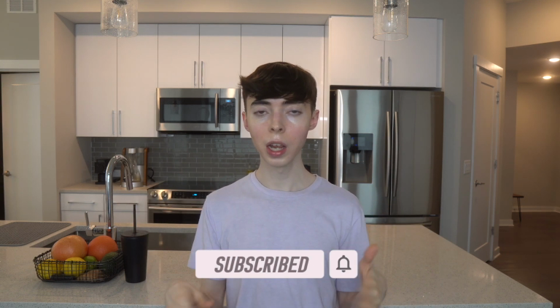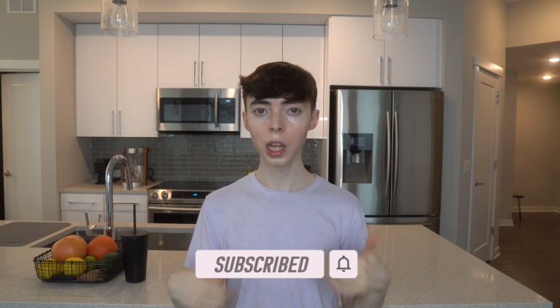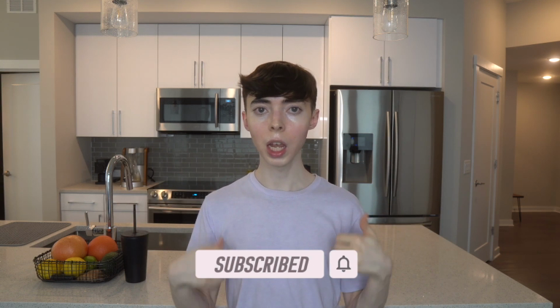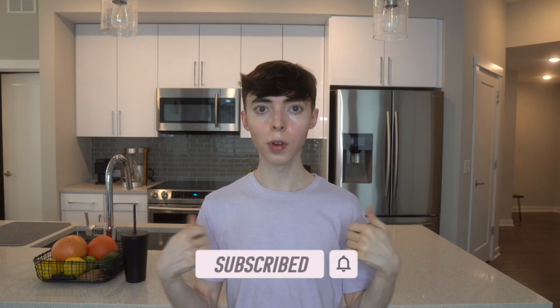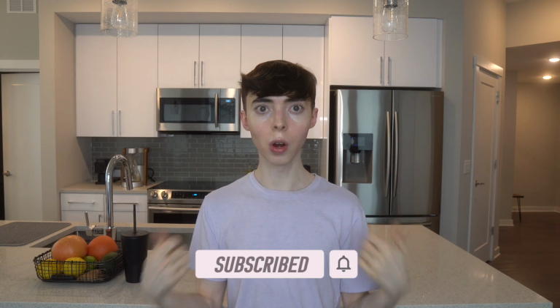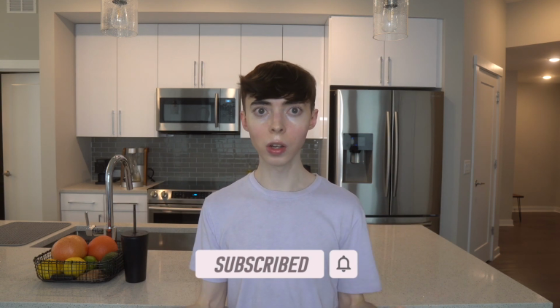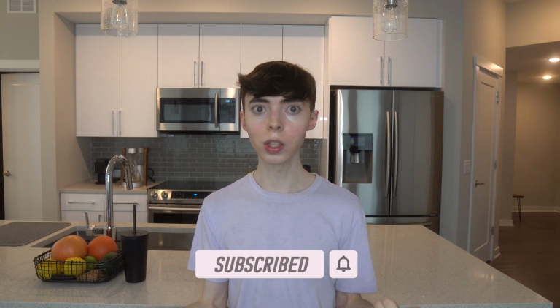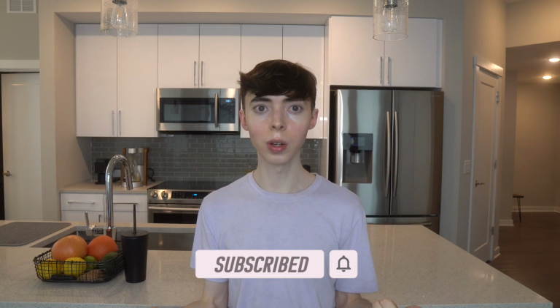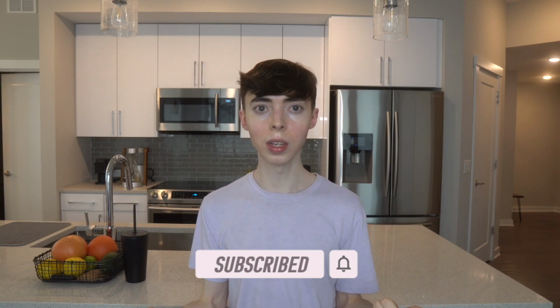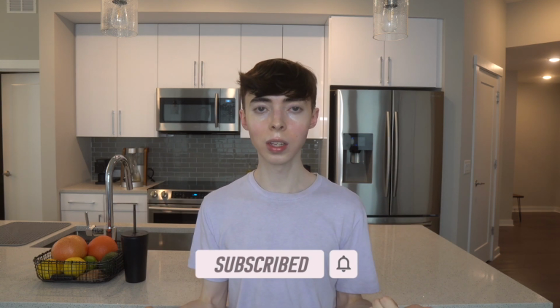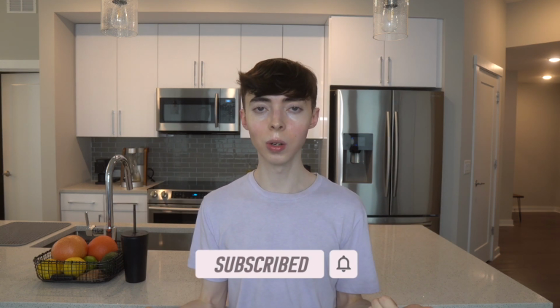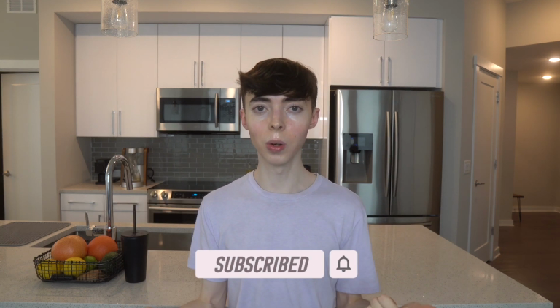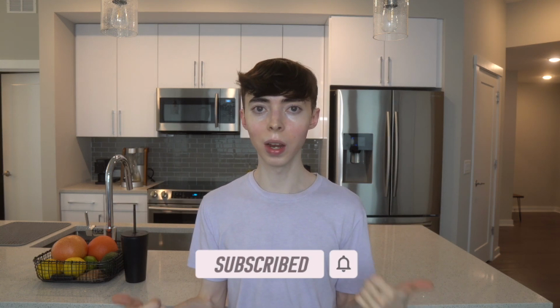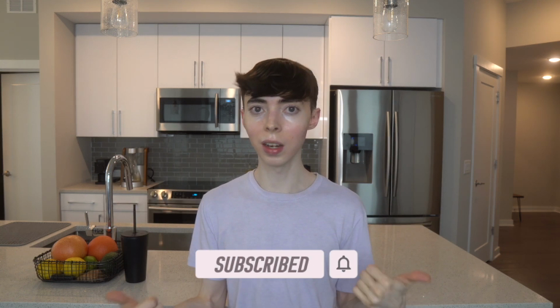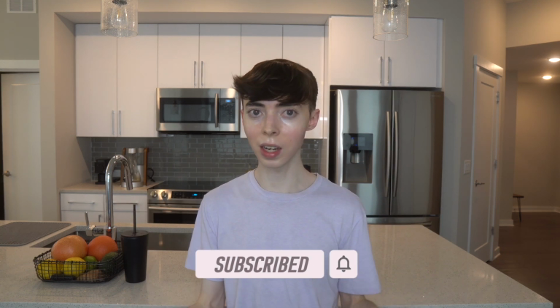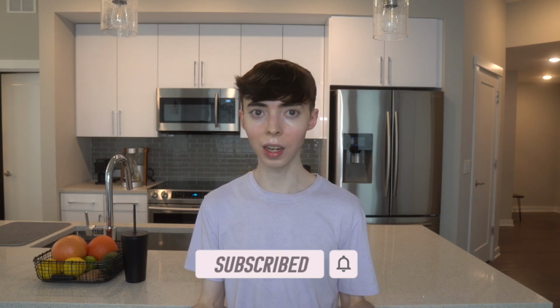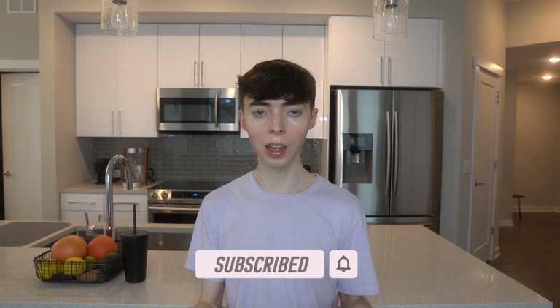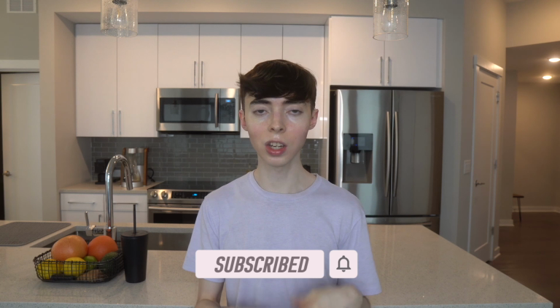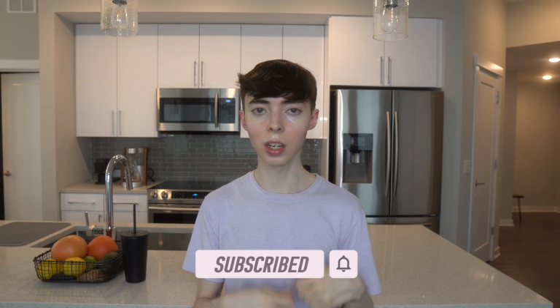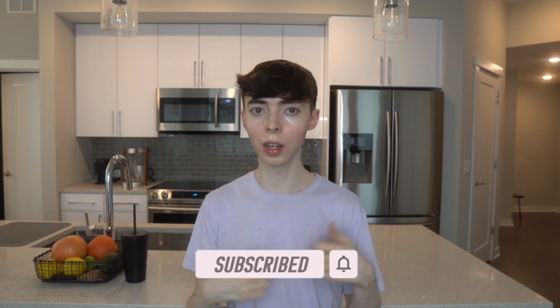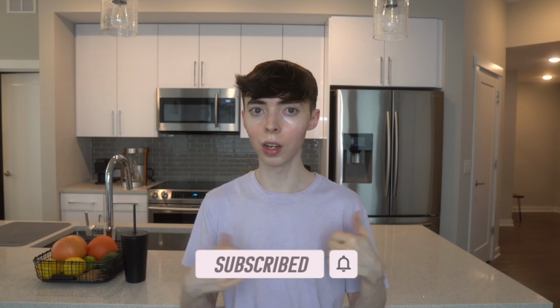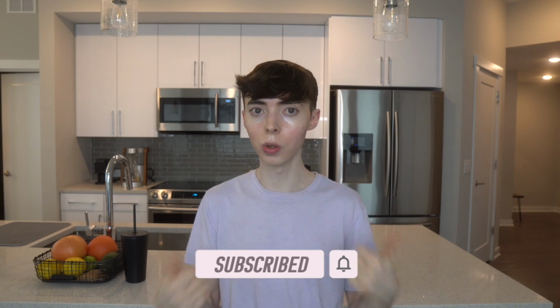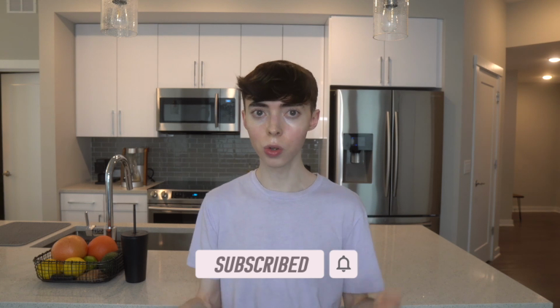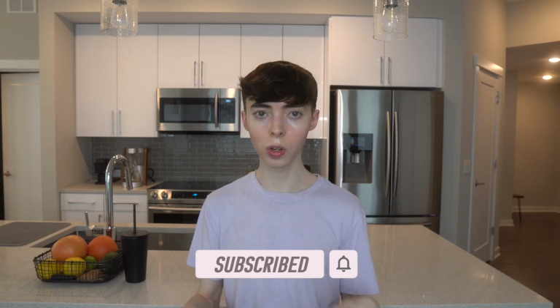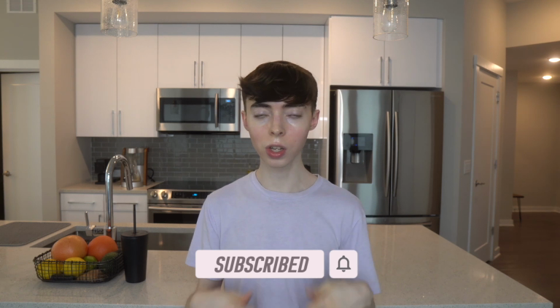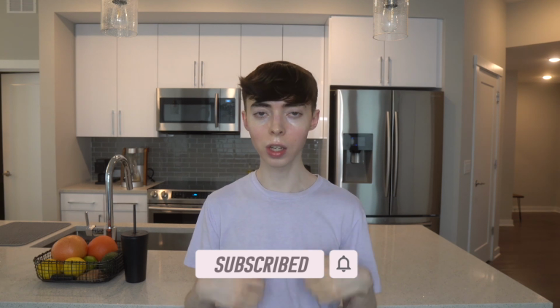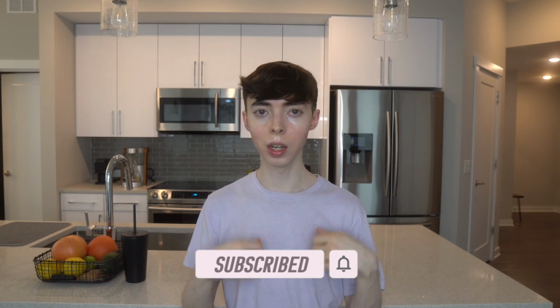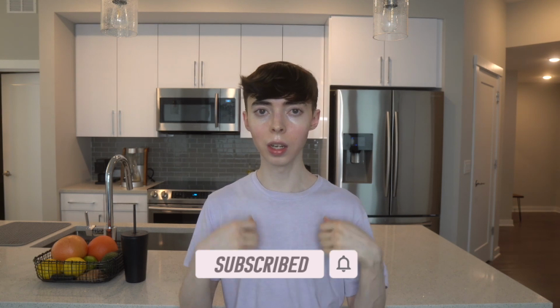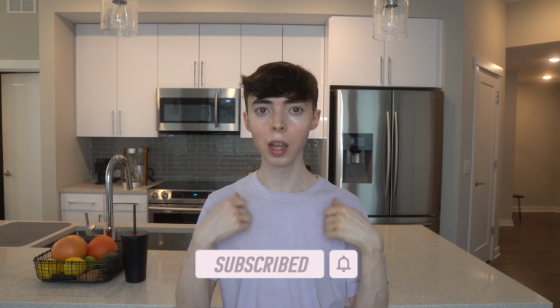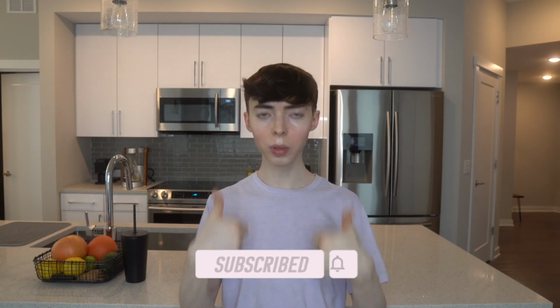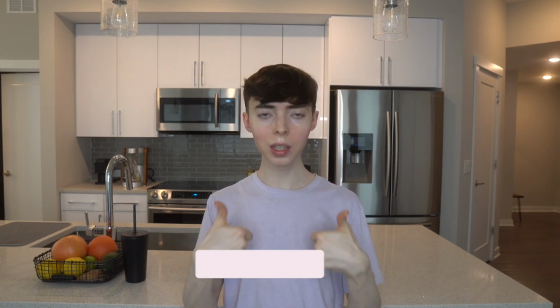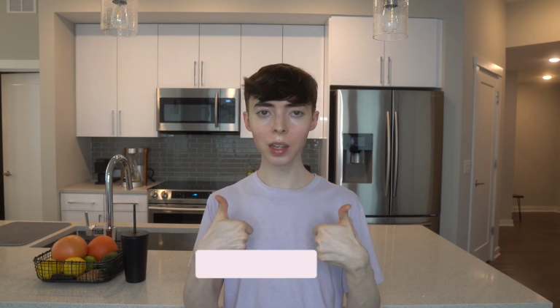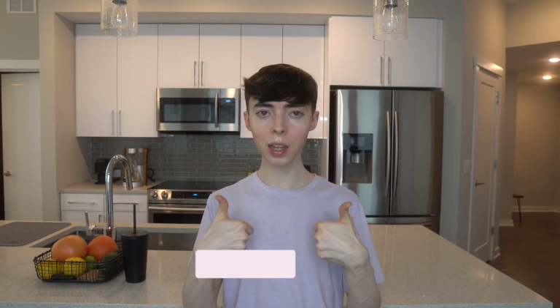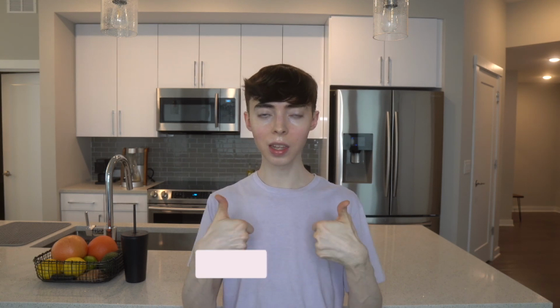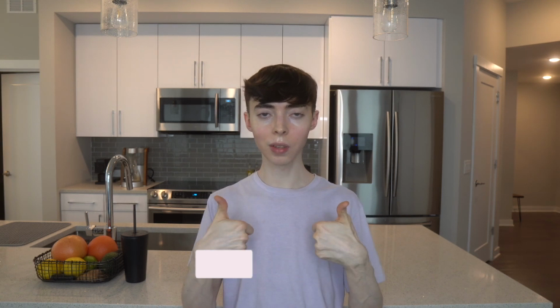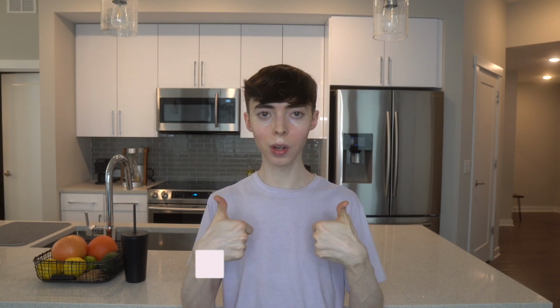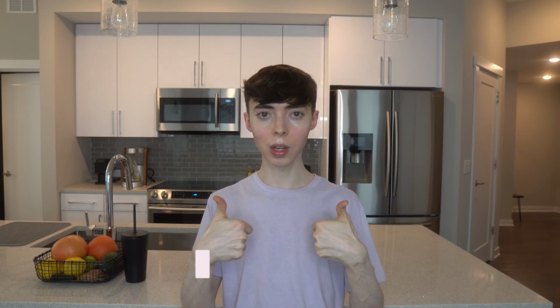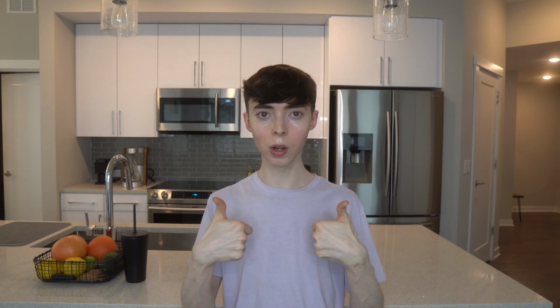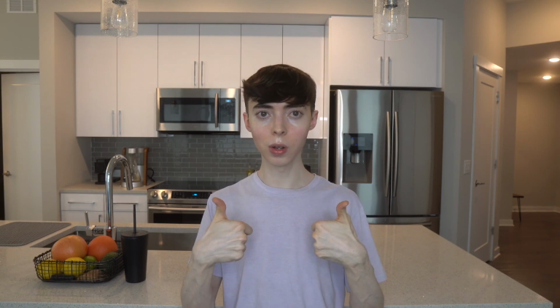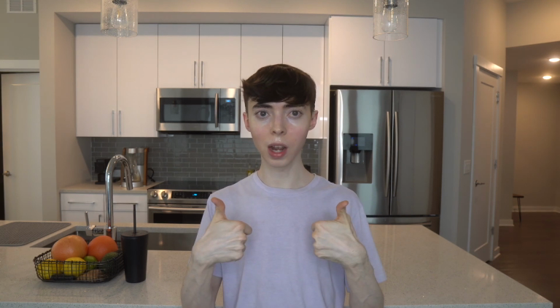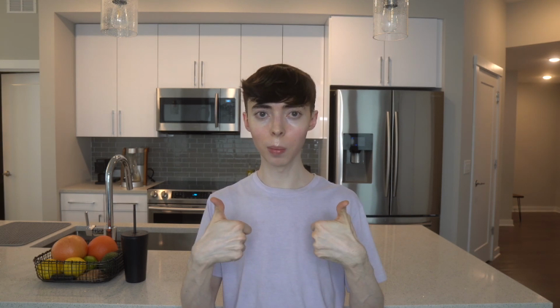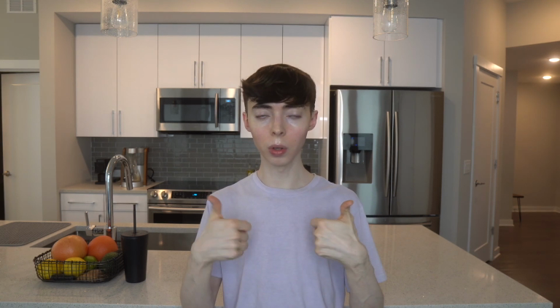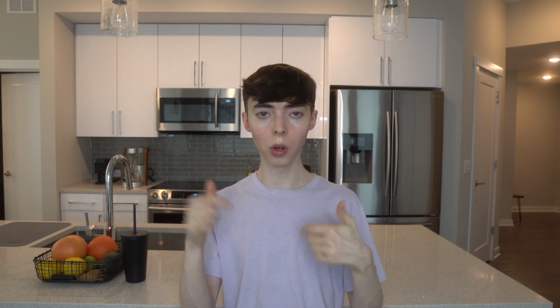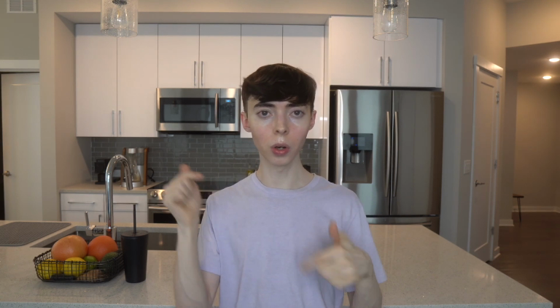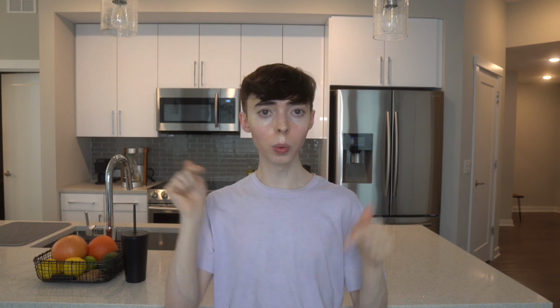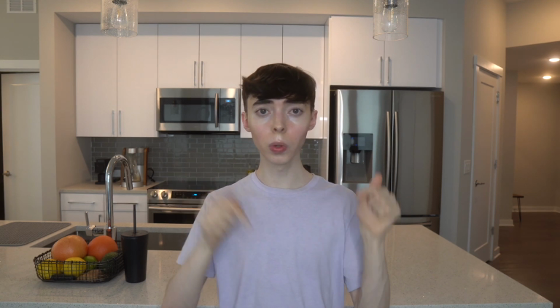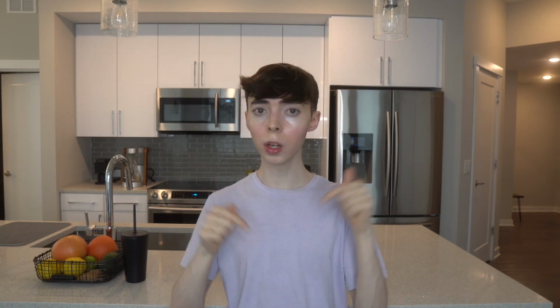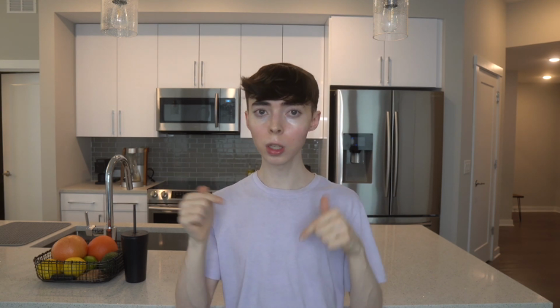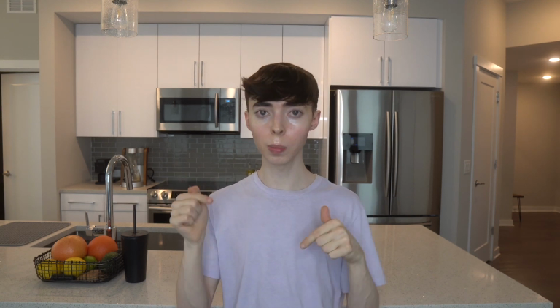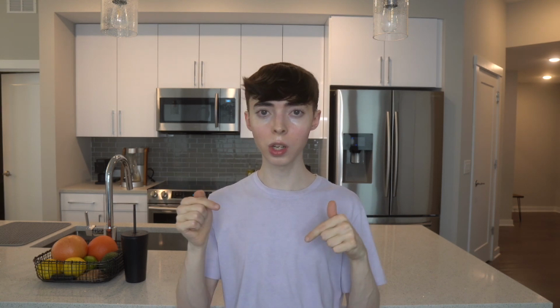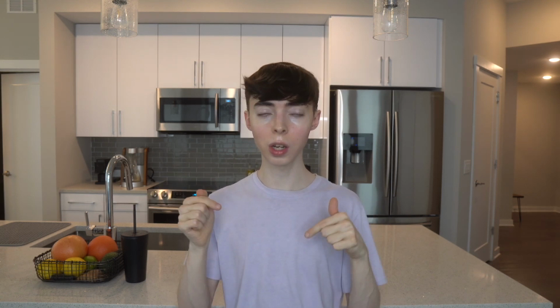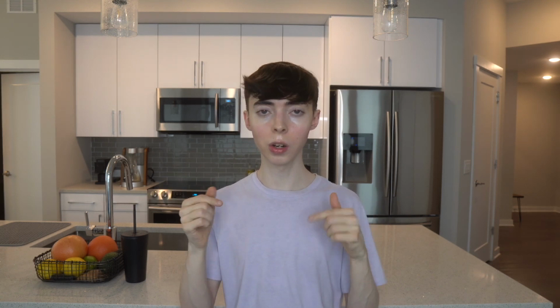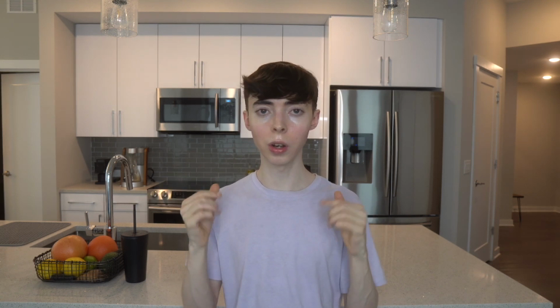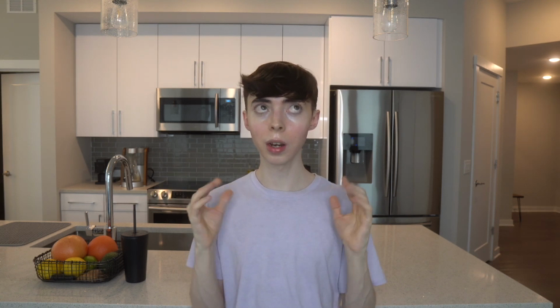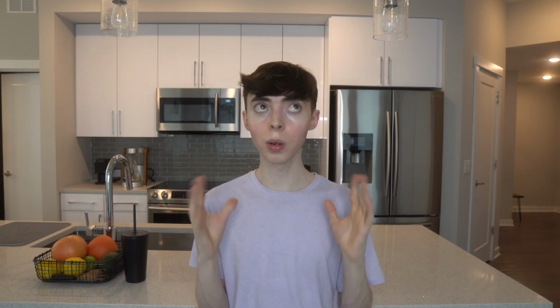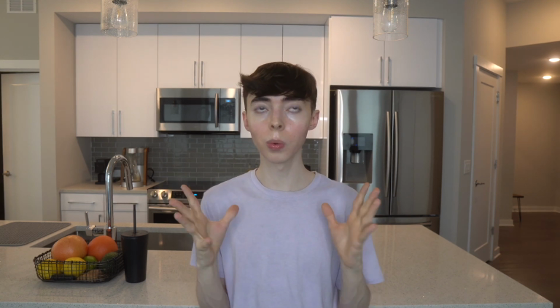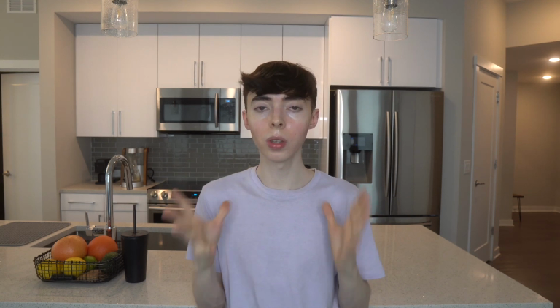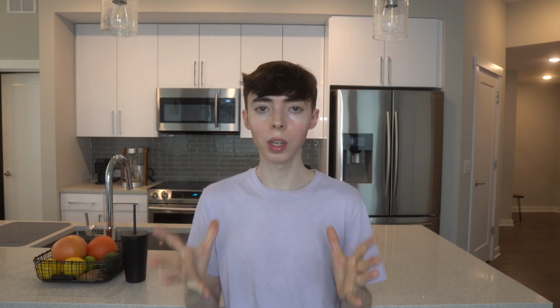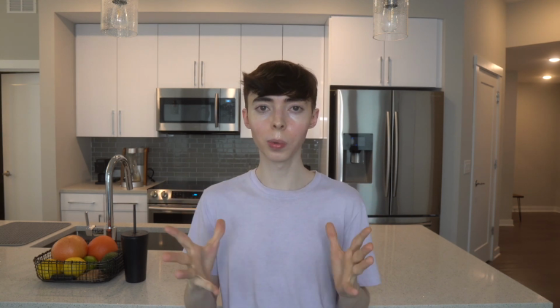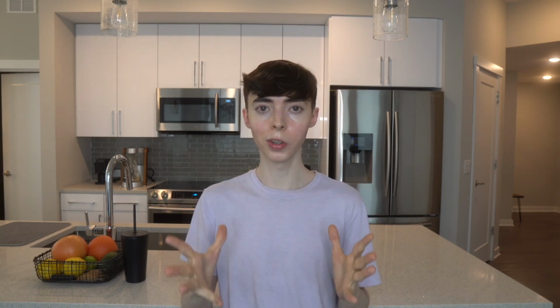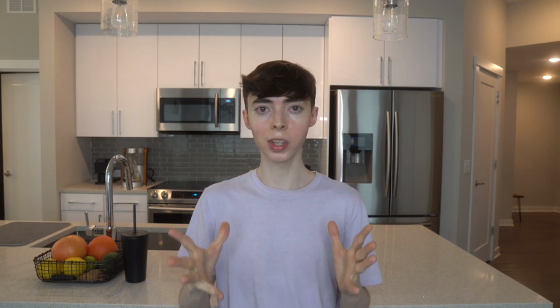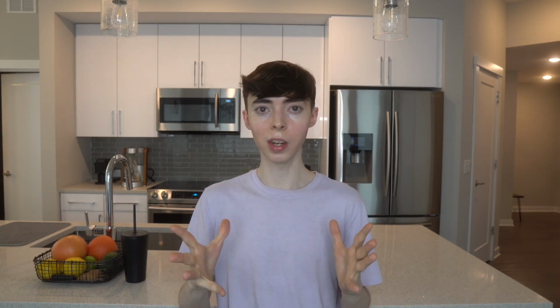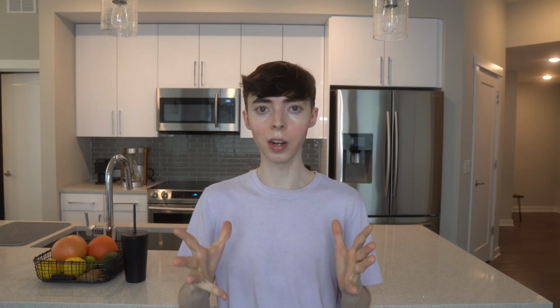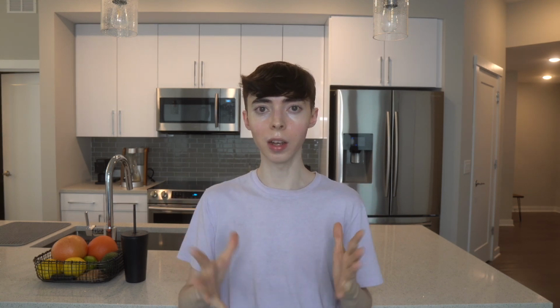If you're also into anti-aging and nutrition, please like this video down below. It really helps my channel and I really appreciate it.